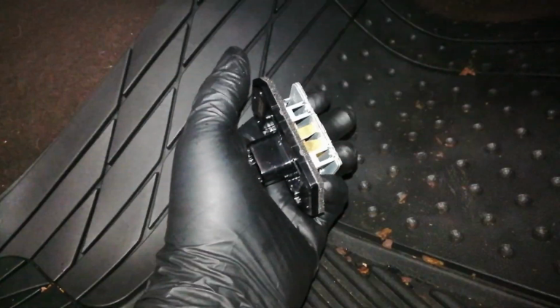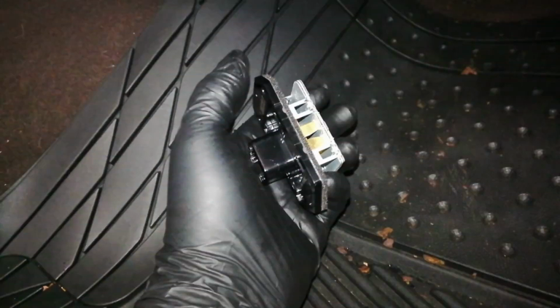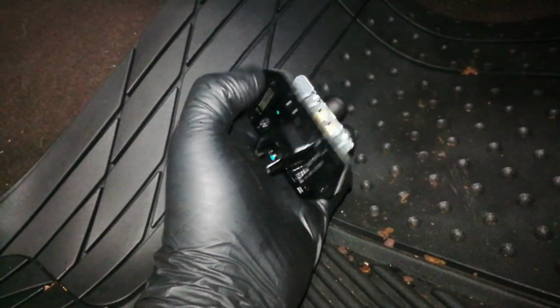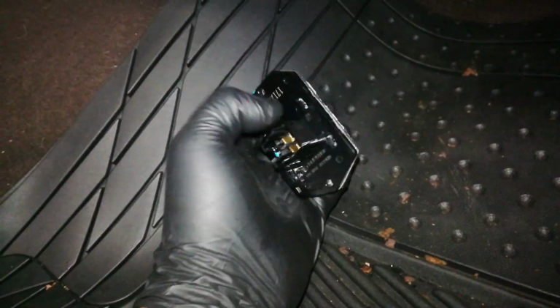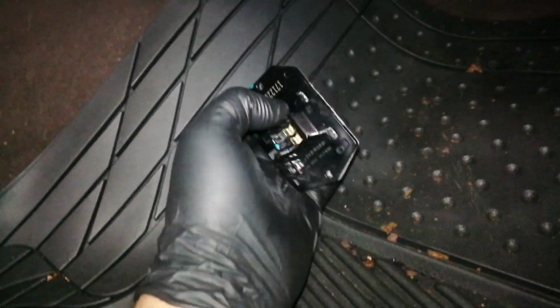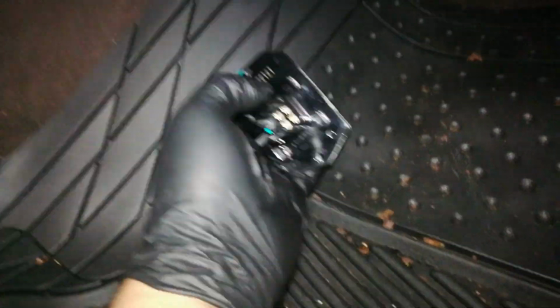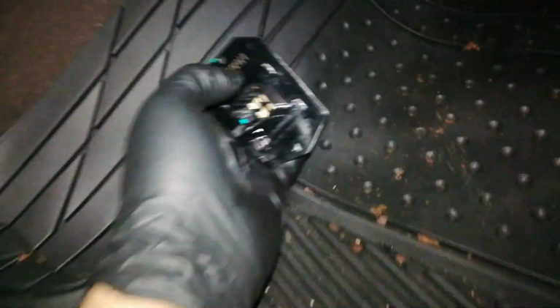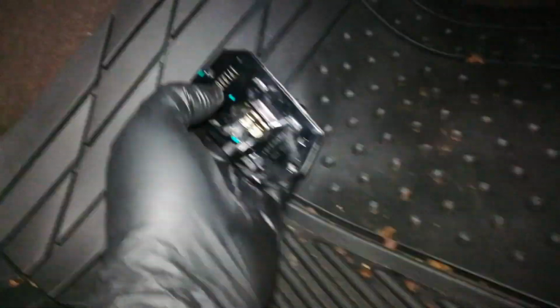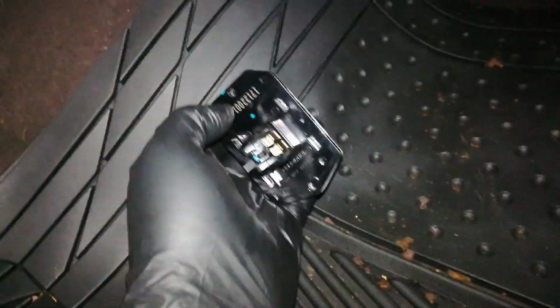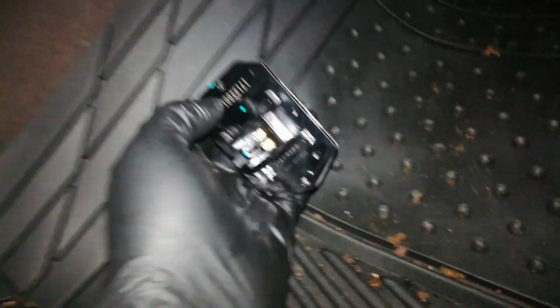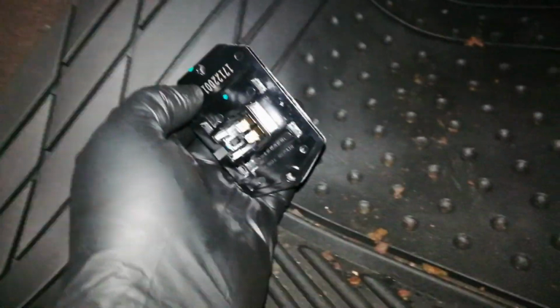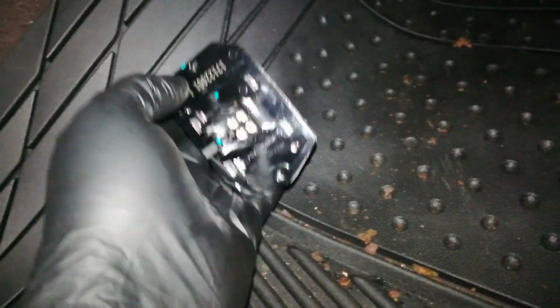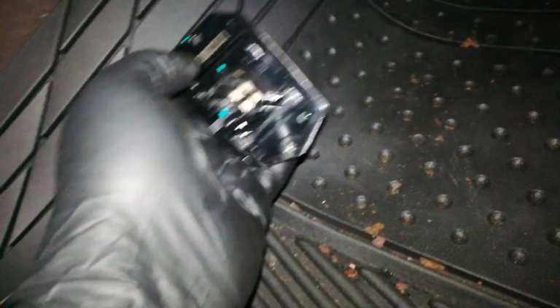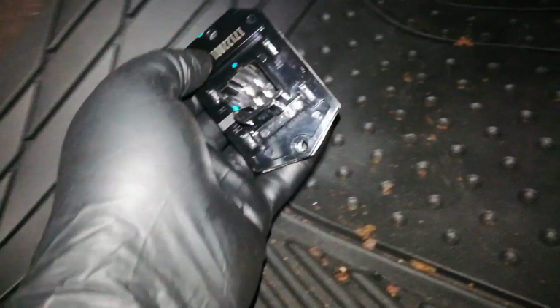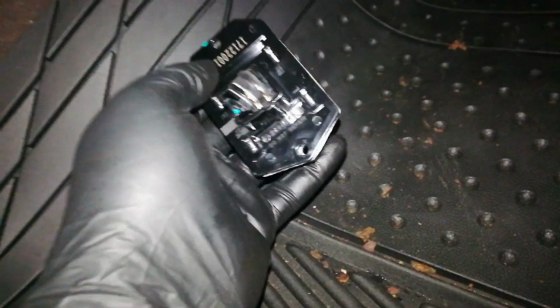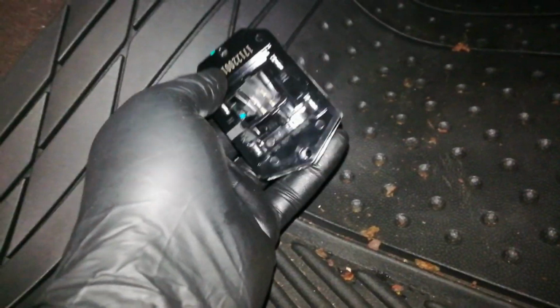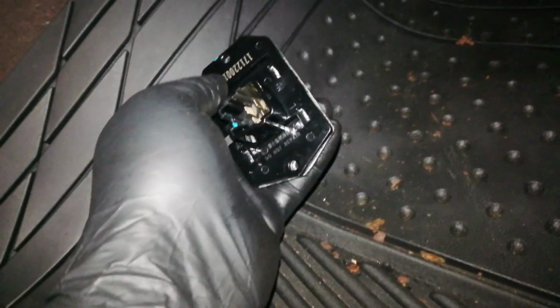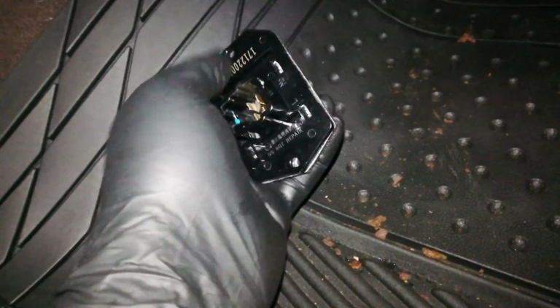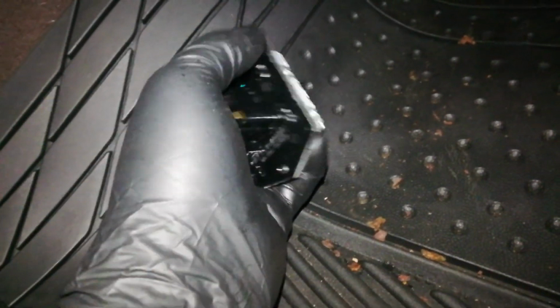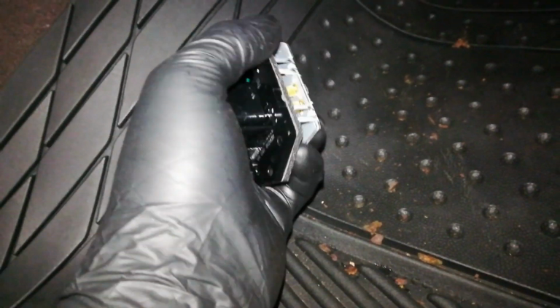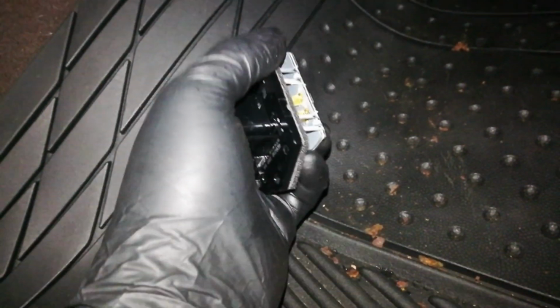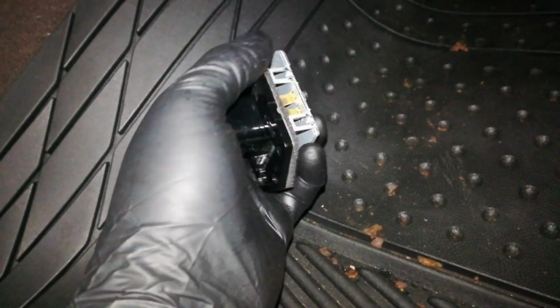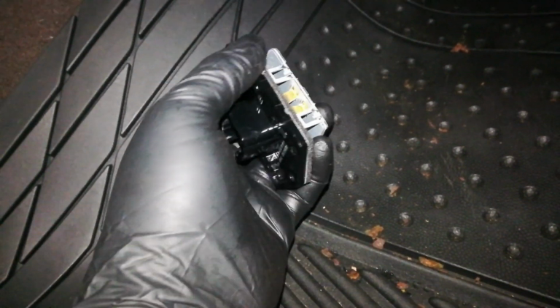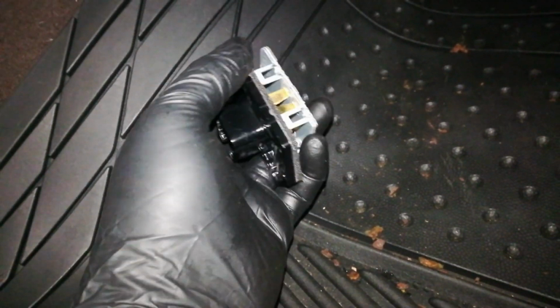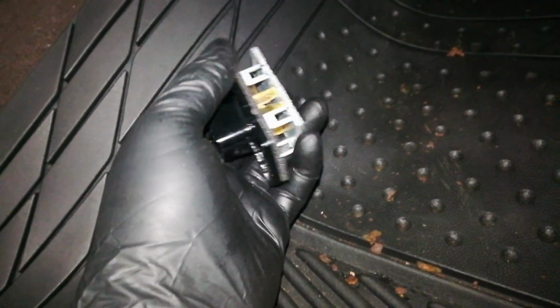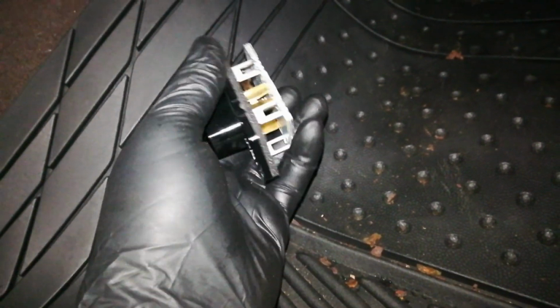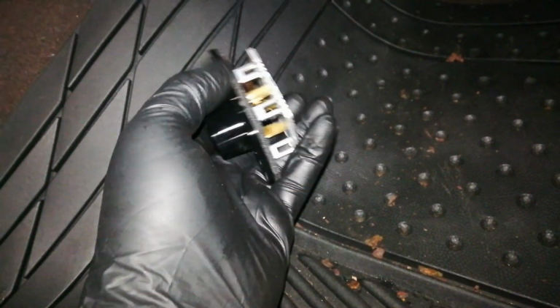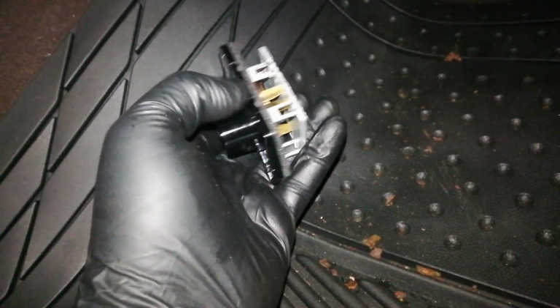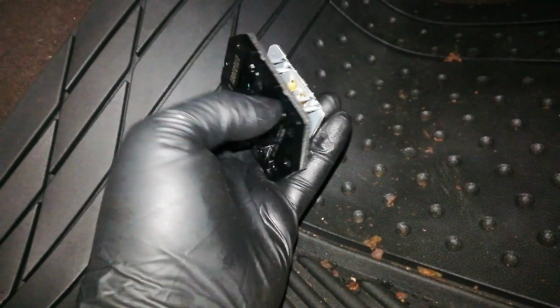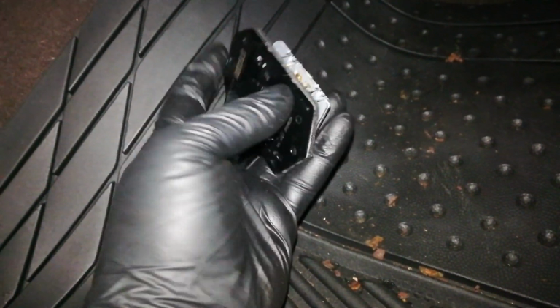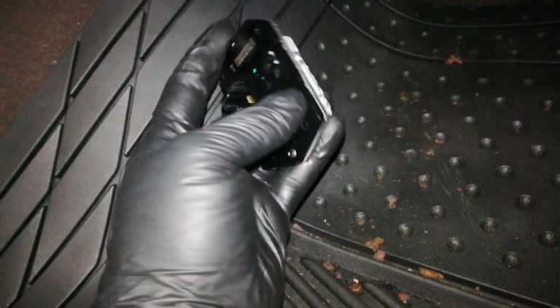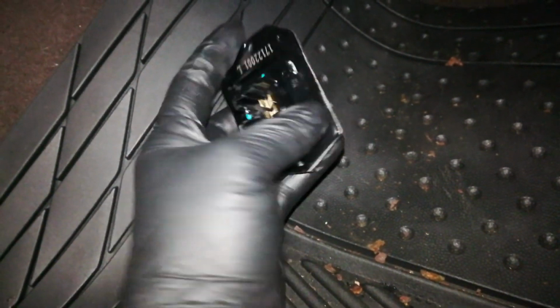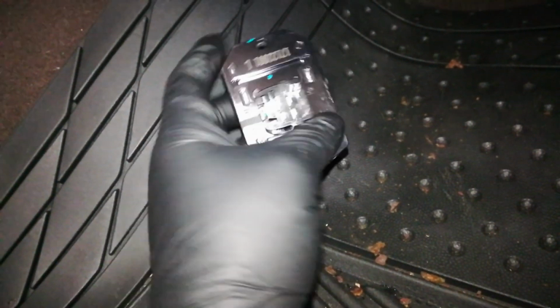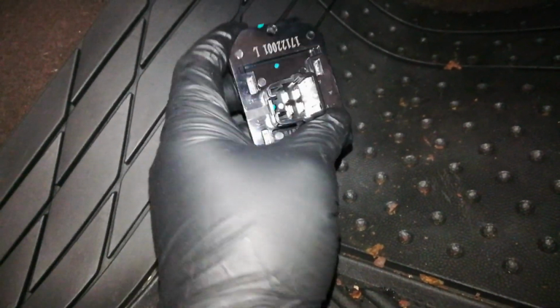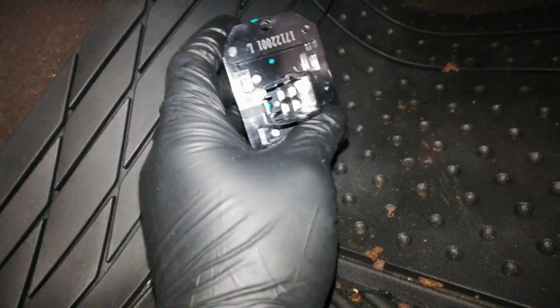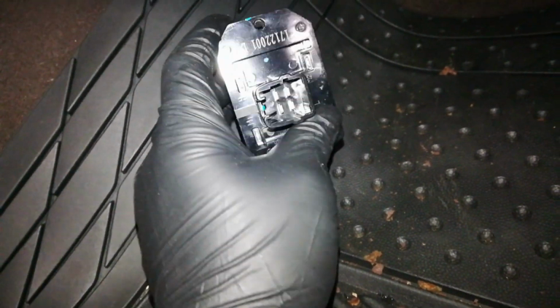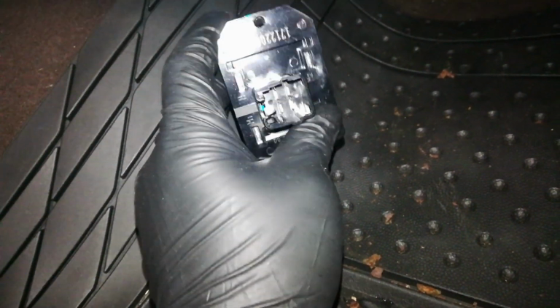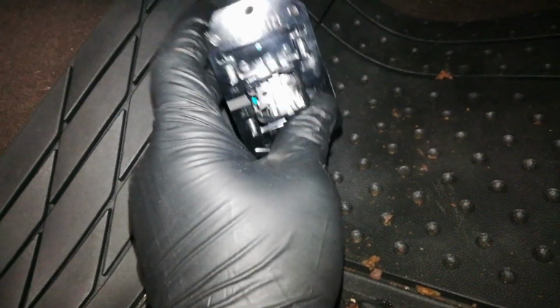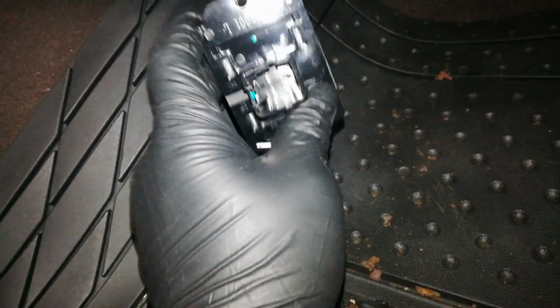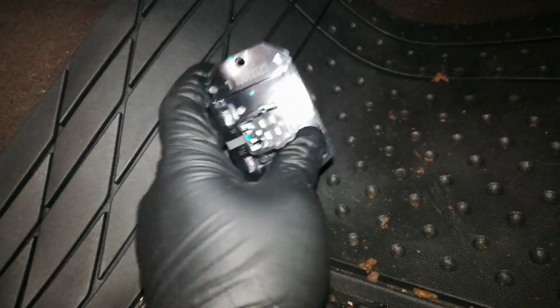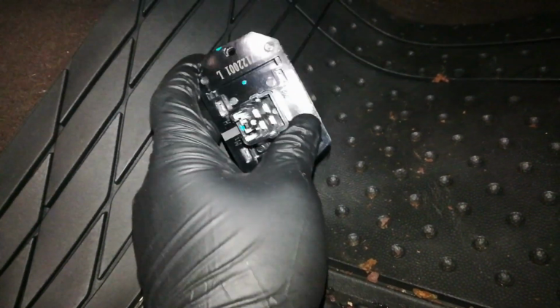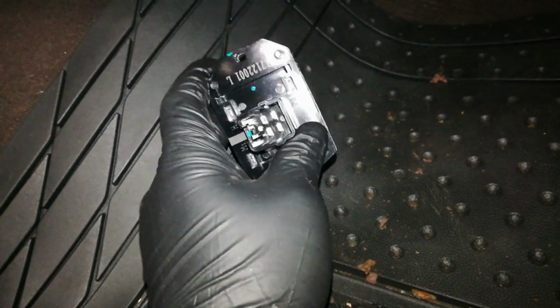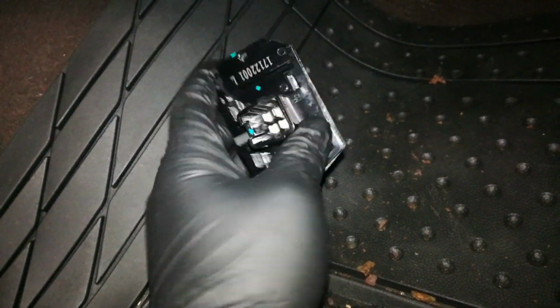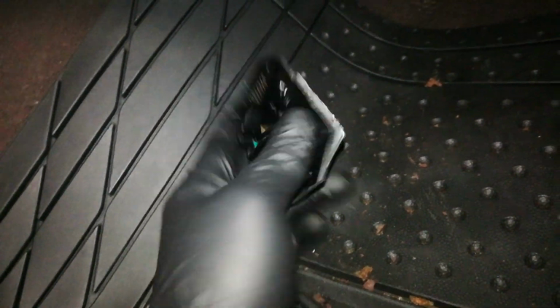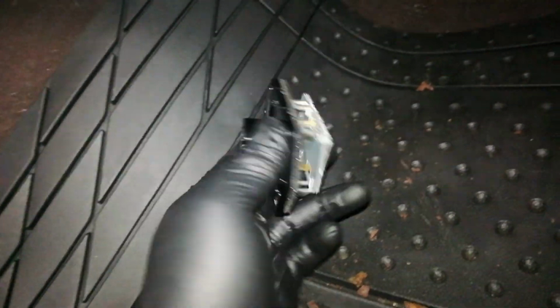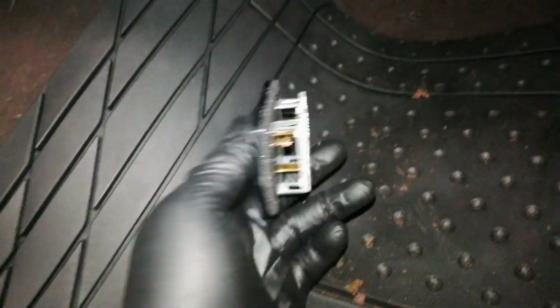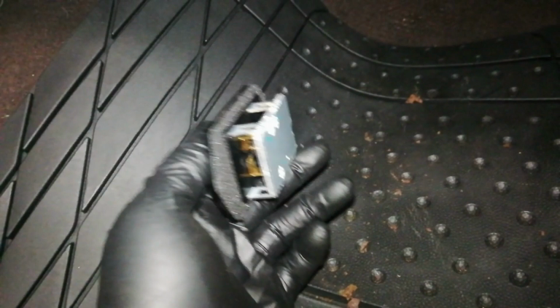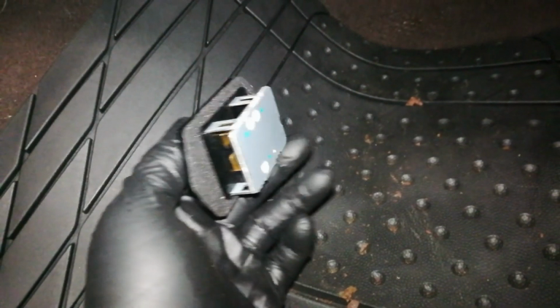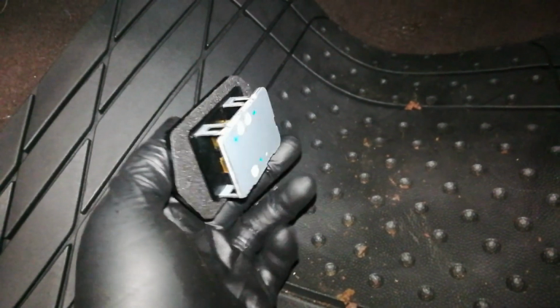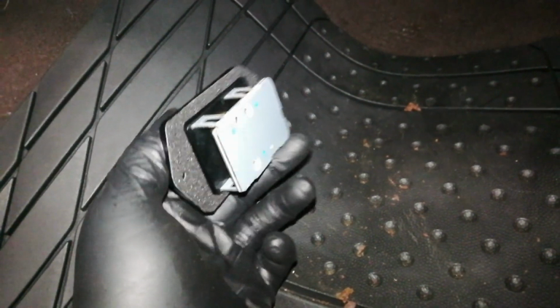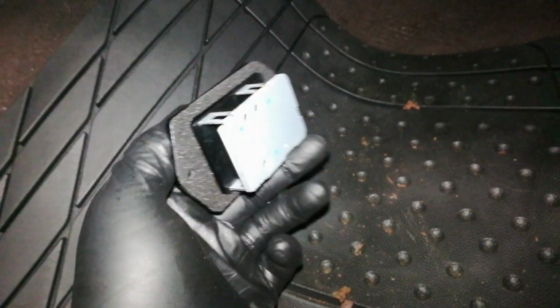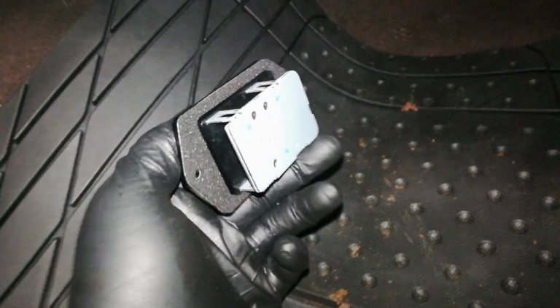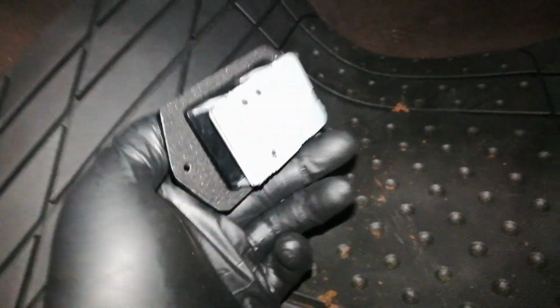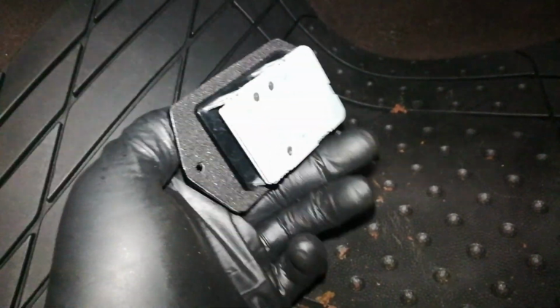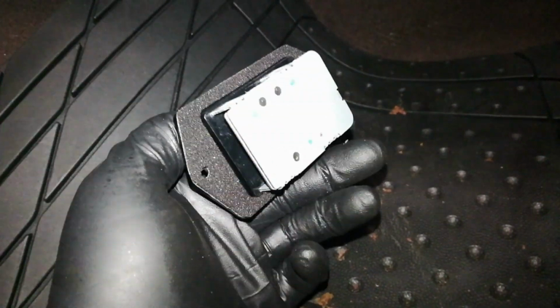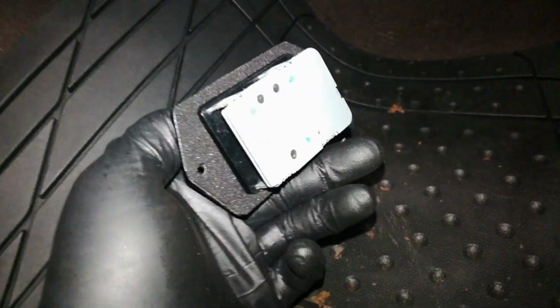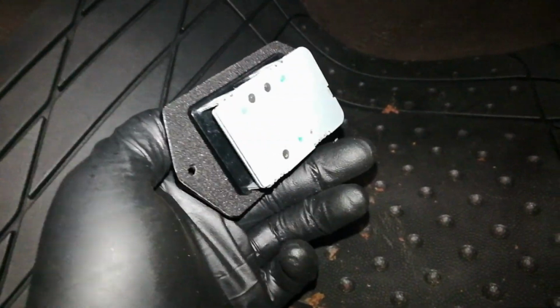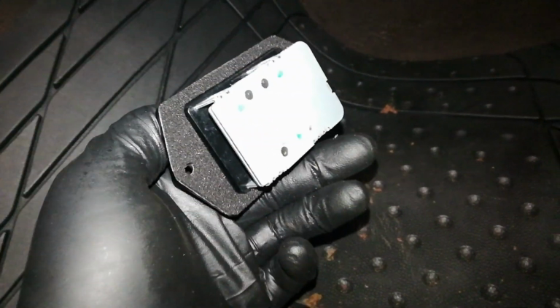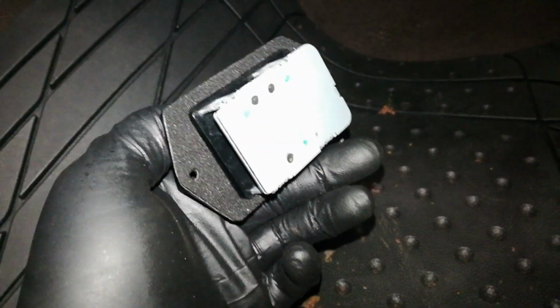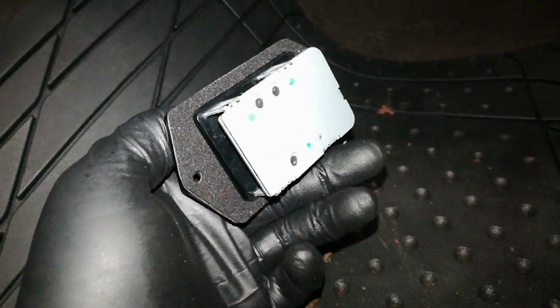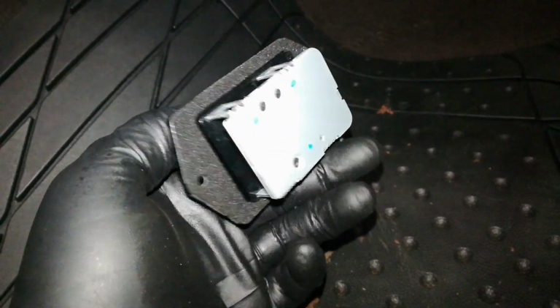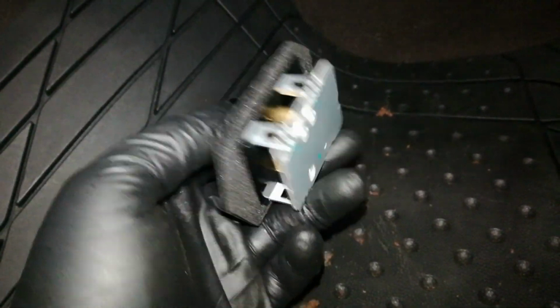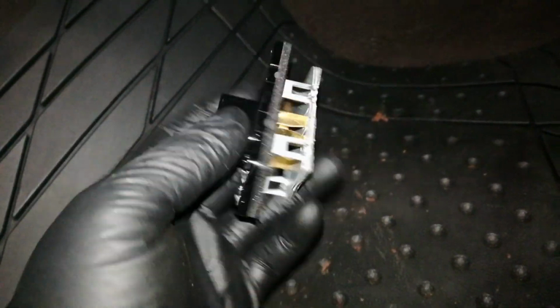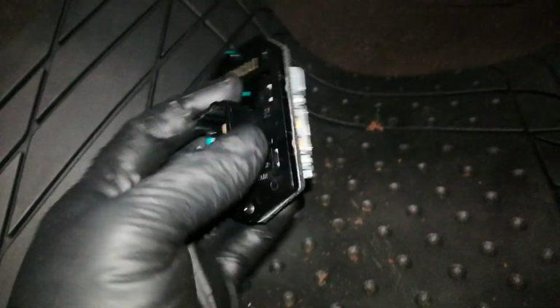If certain blower speeds don't work on your Dodge Ram, most likely it's your blower motor resistor and I'm going to show you how easy it is to replace it.